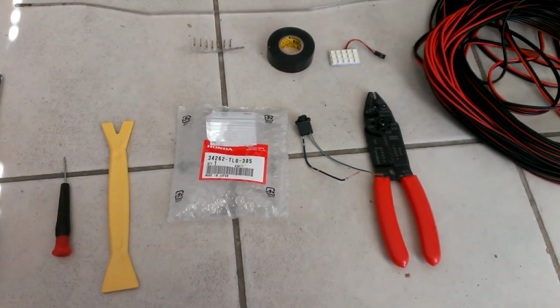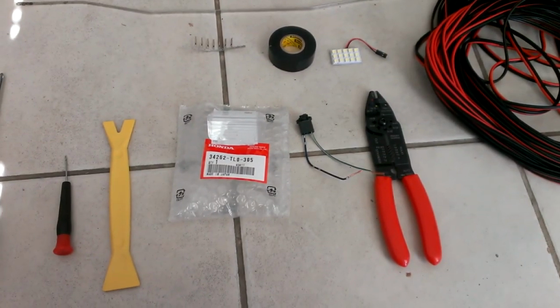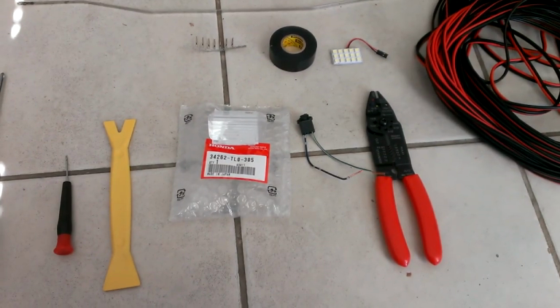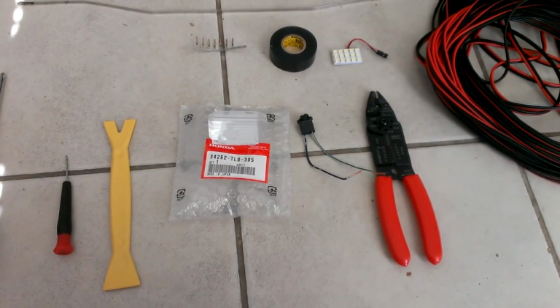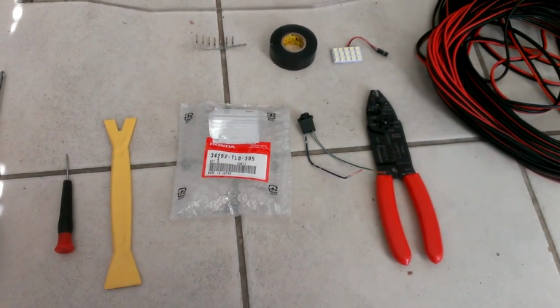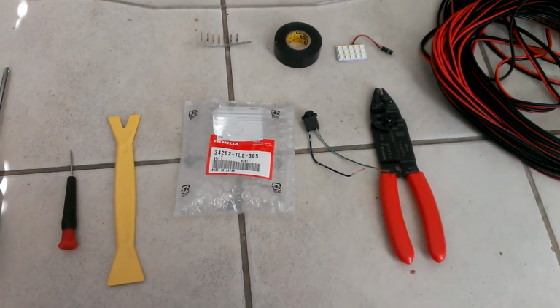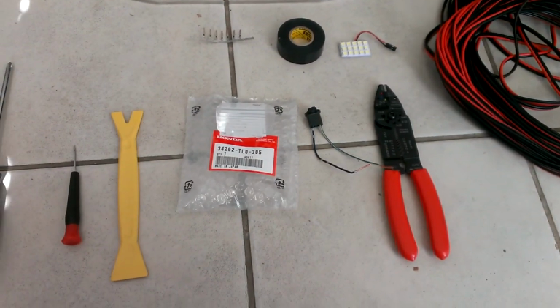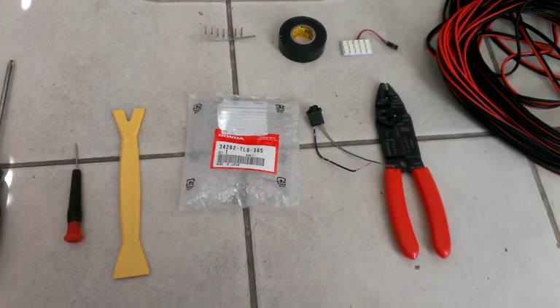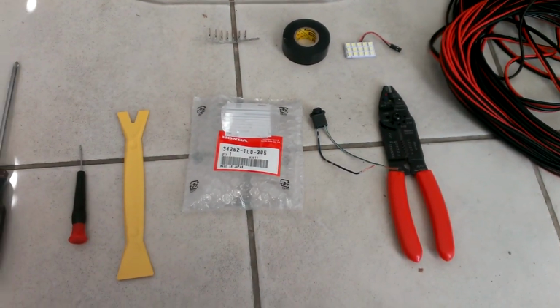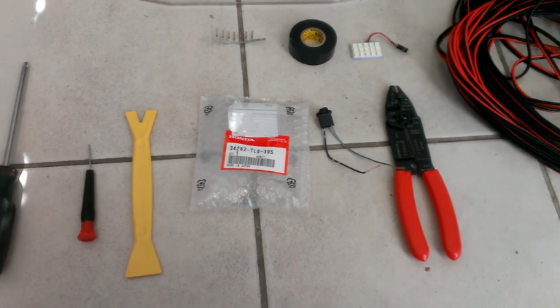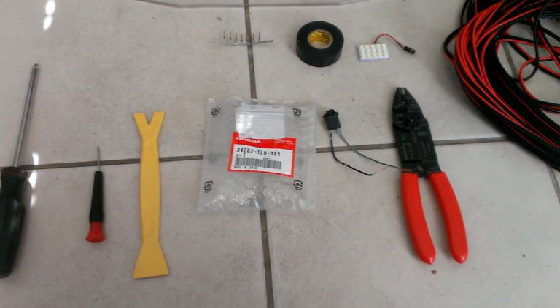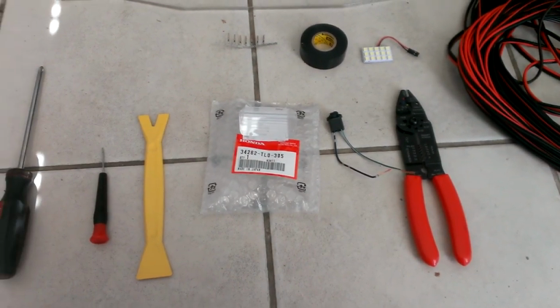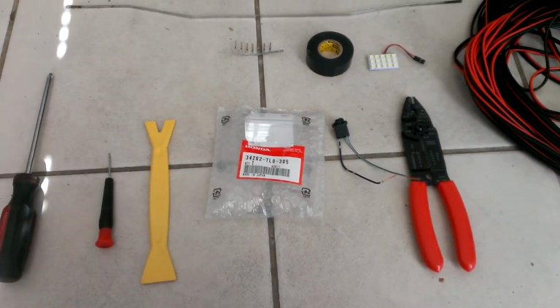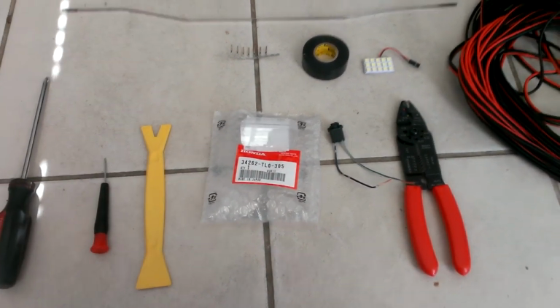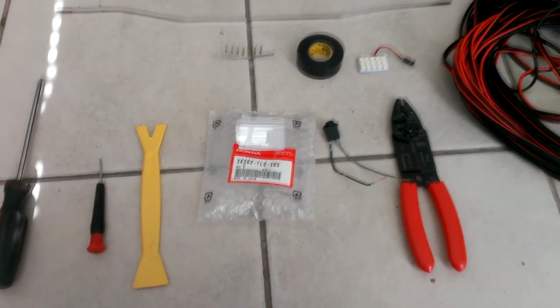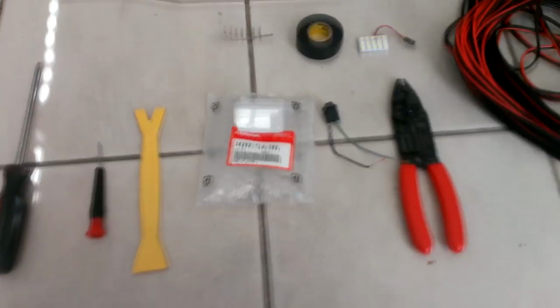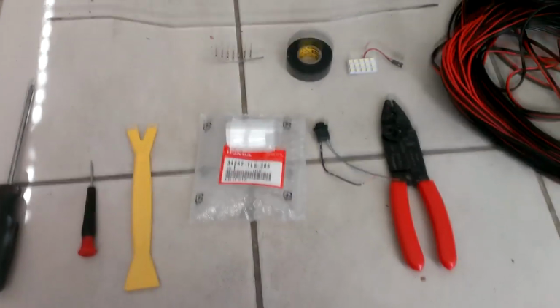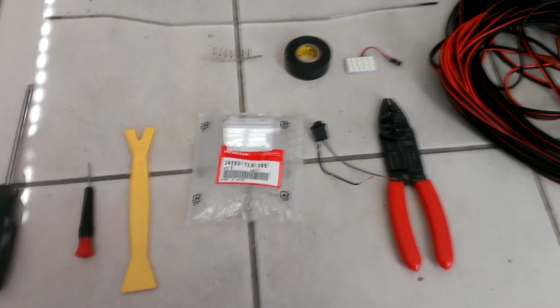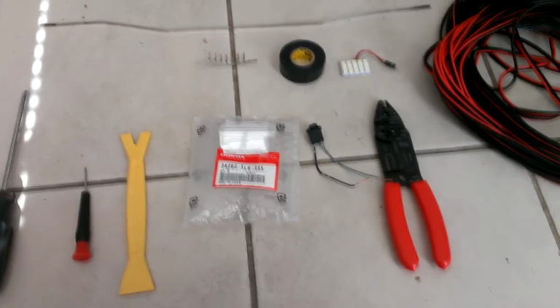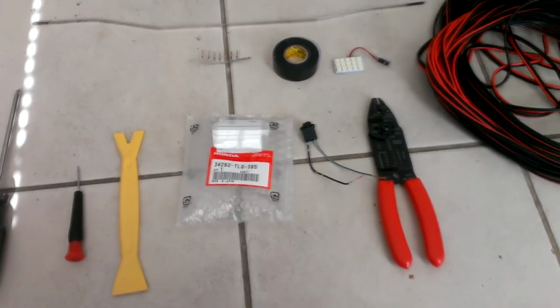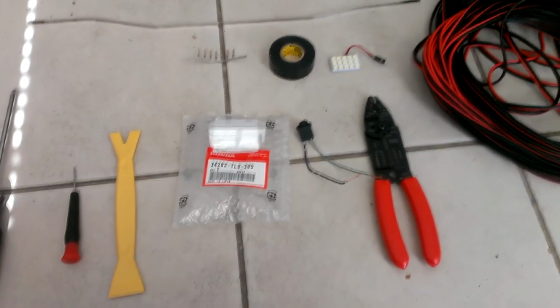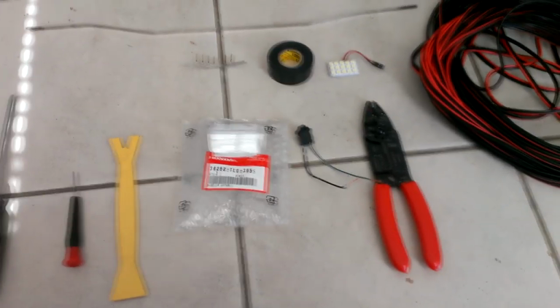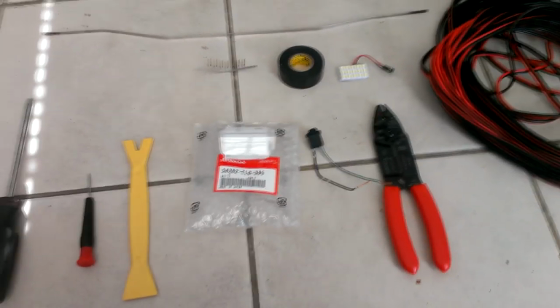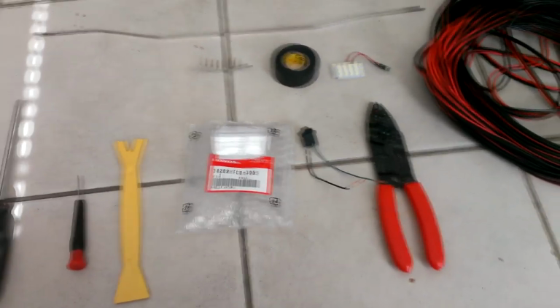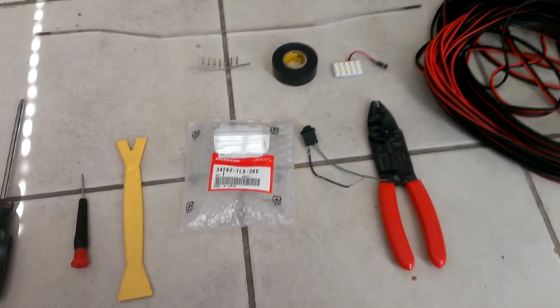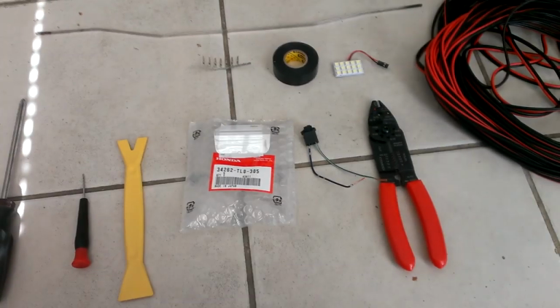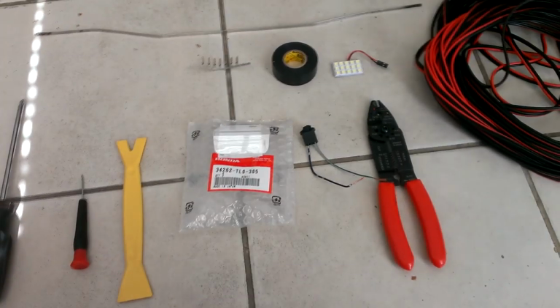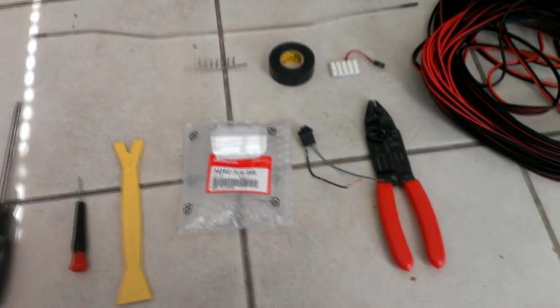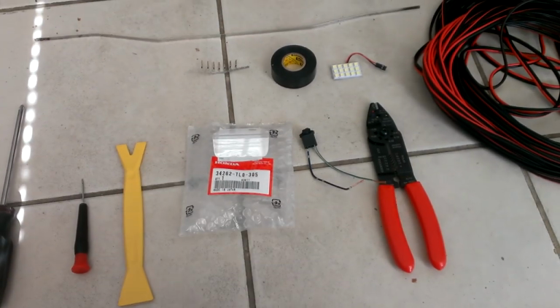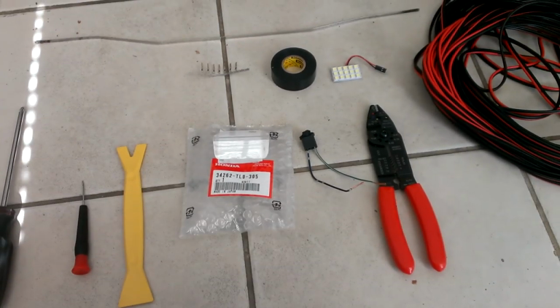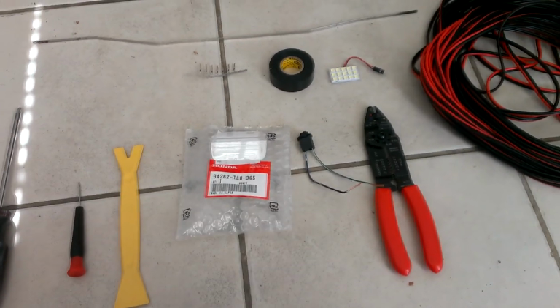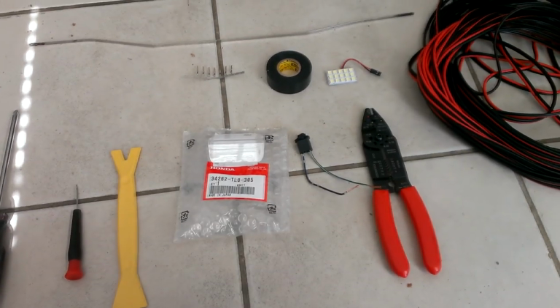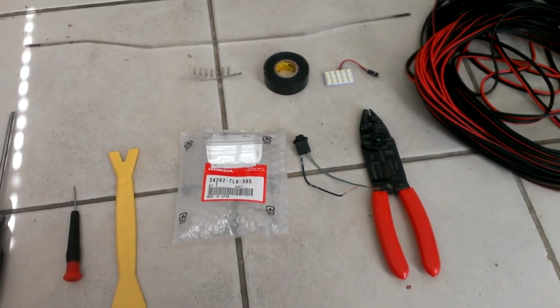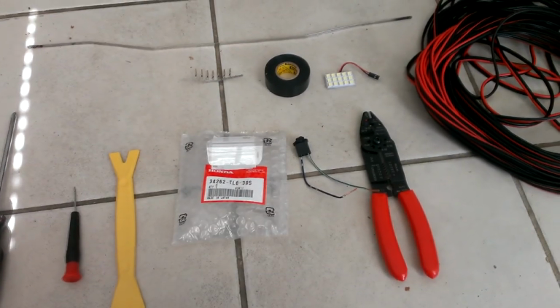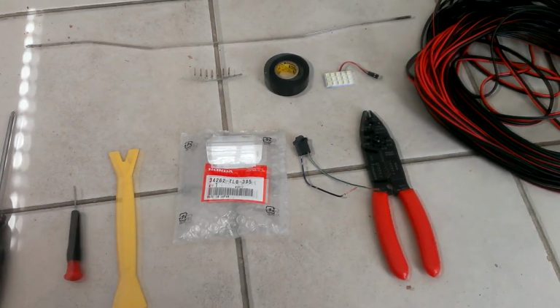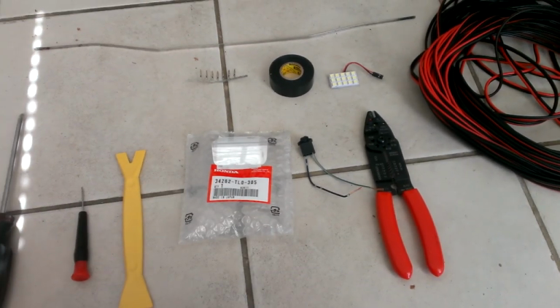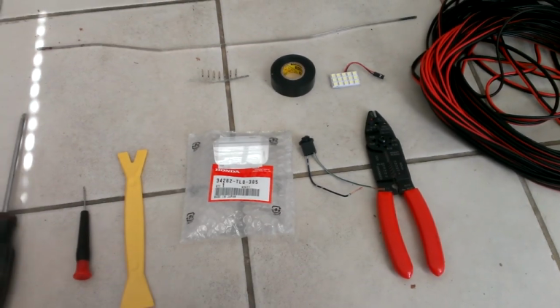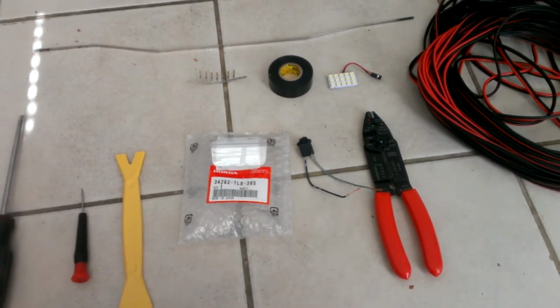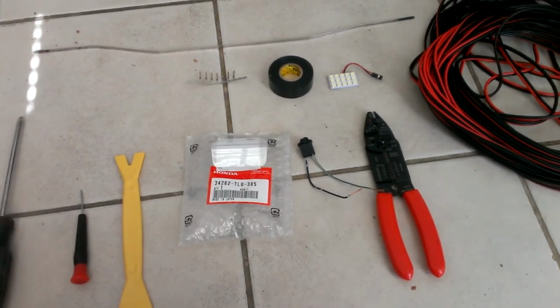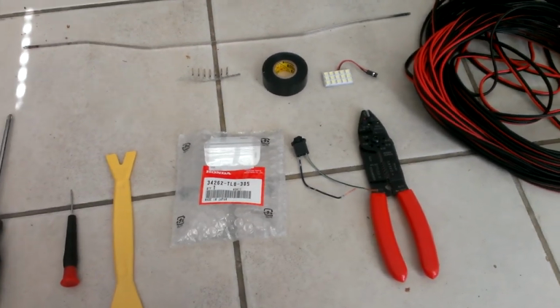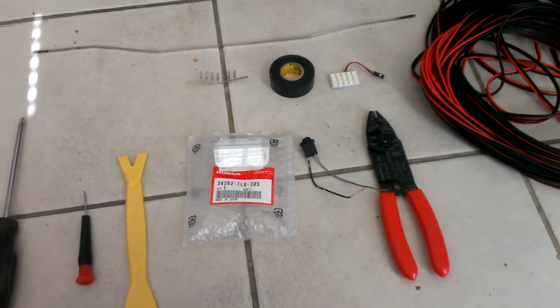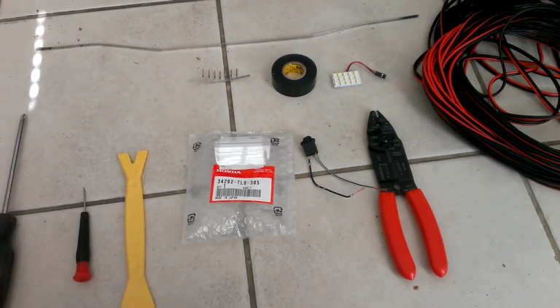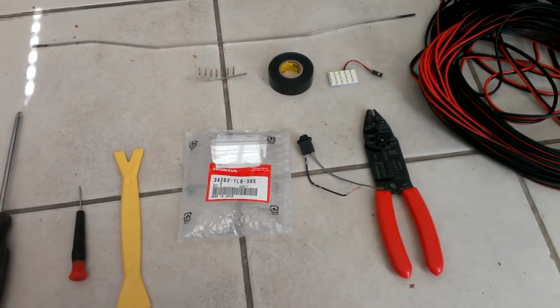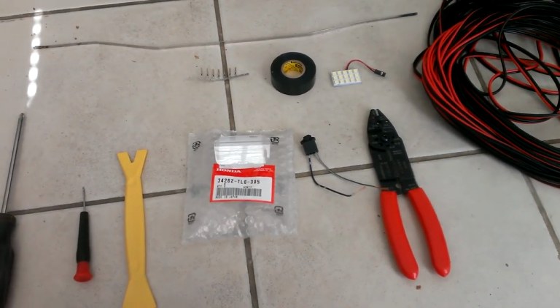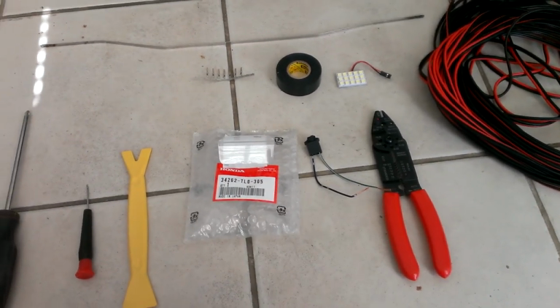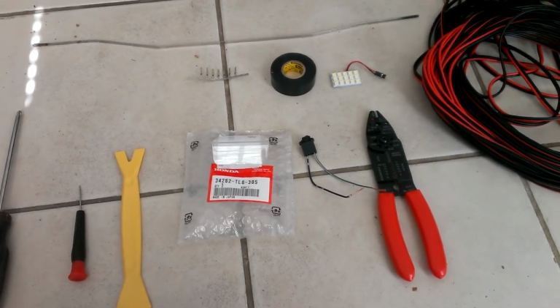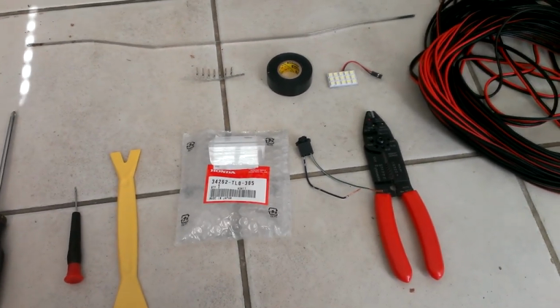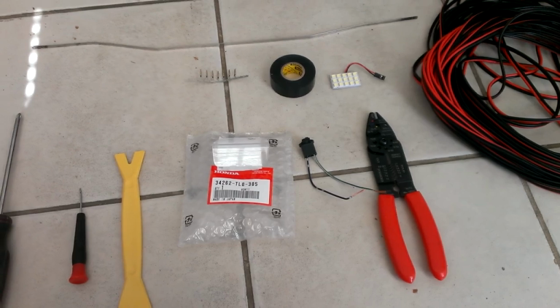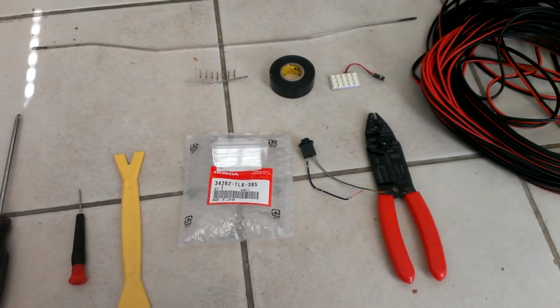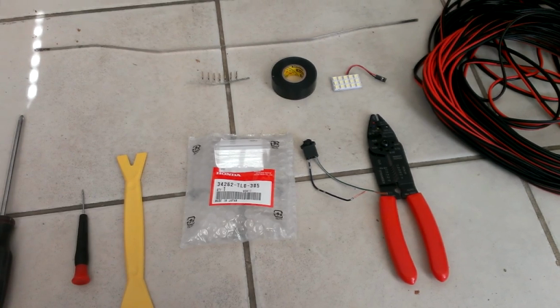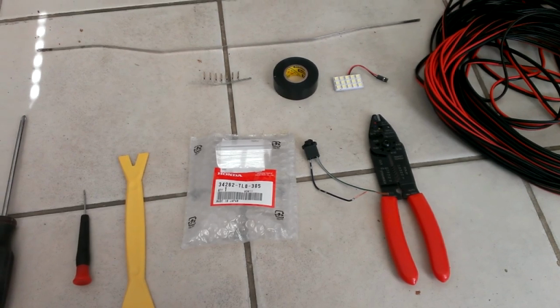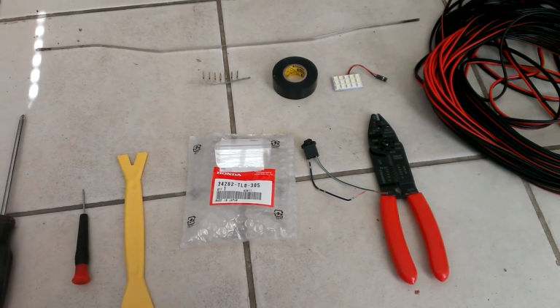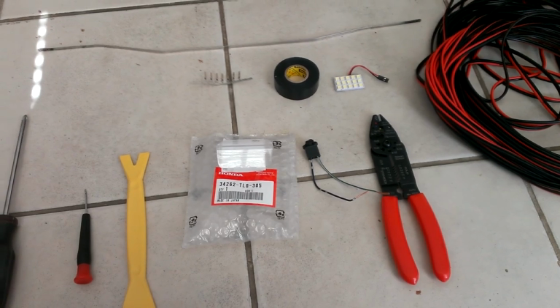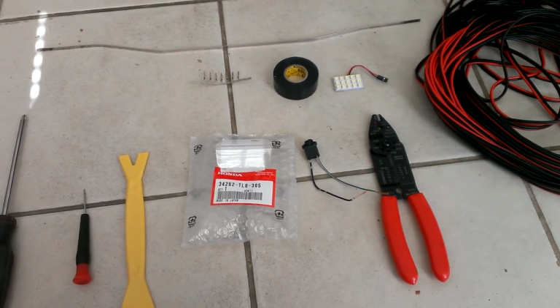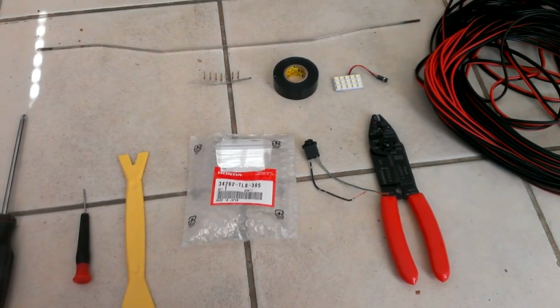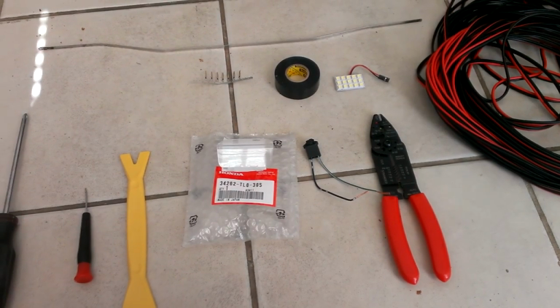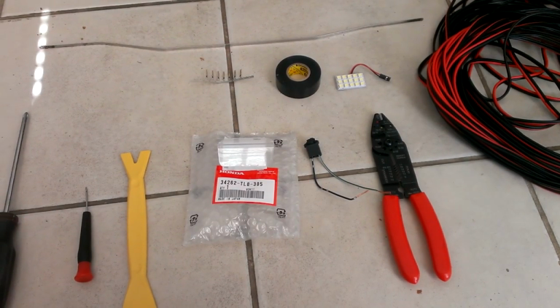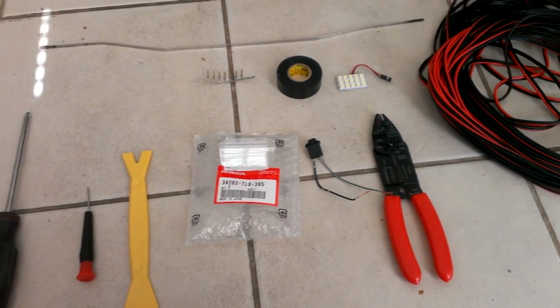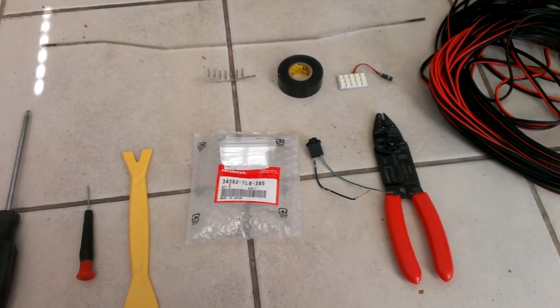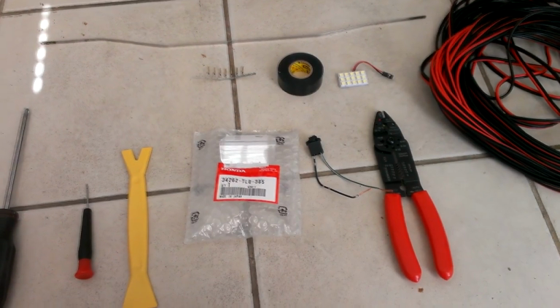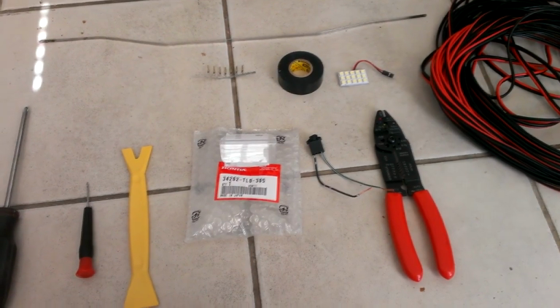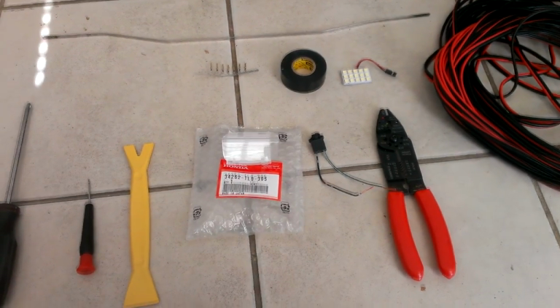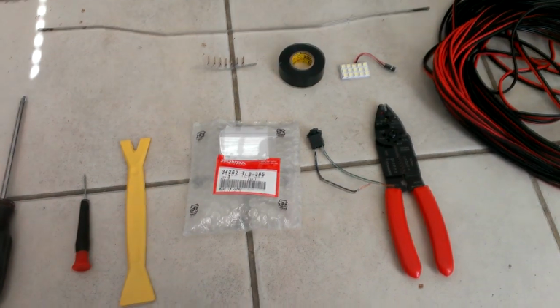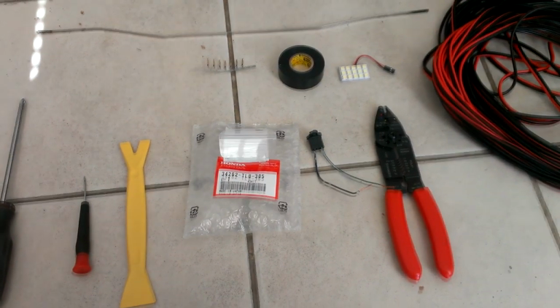Hey YouTube, today I'm going to show you how to install a courtesy light on a 2013 and 2014 Honda Accord Sport.